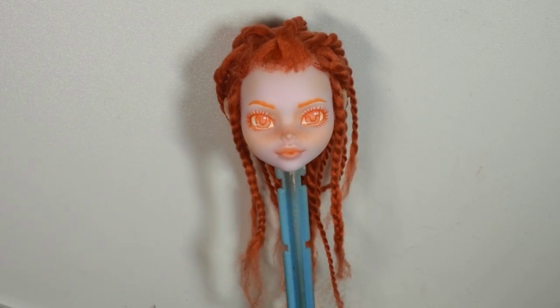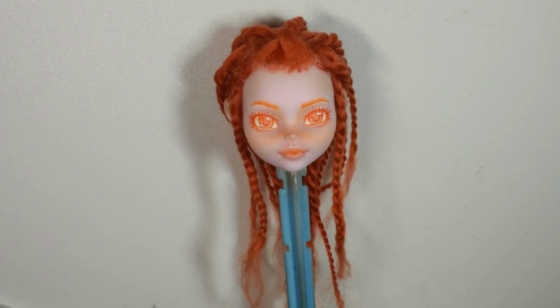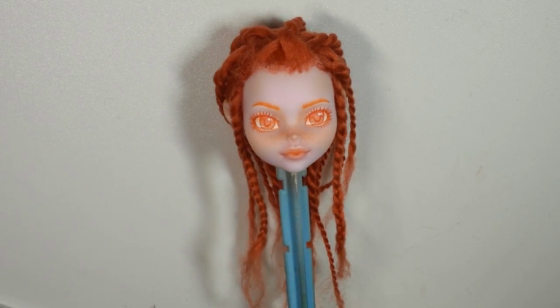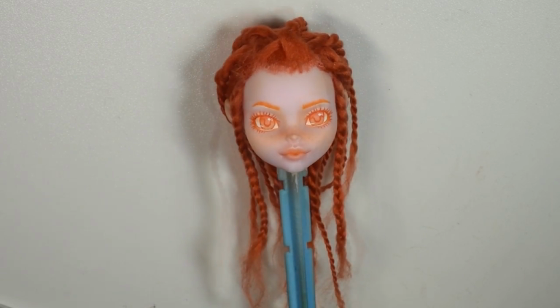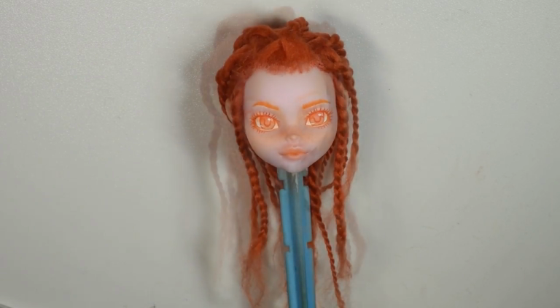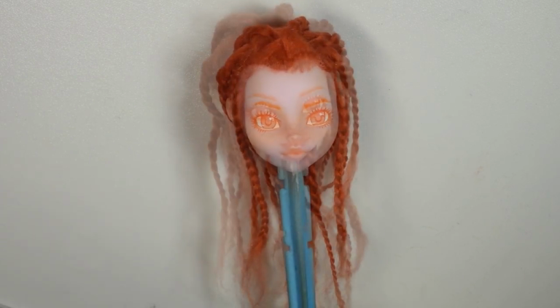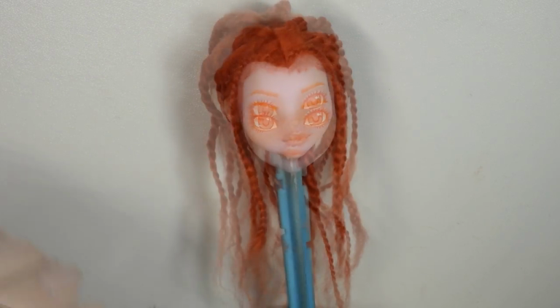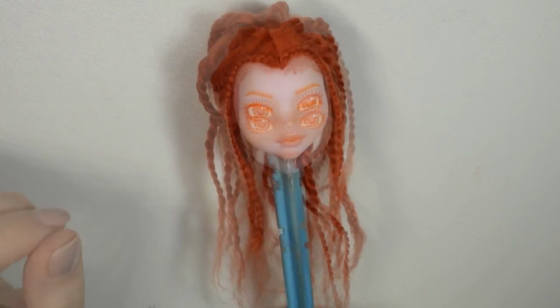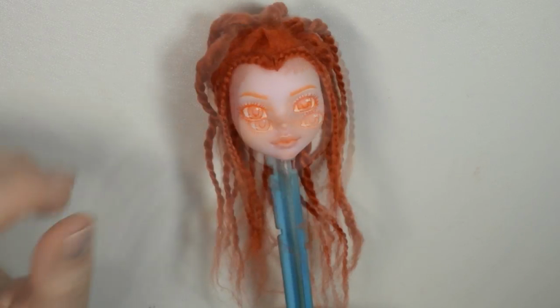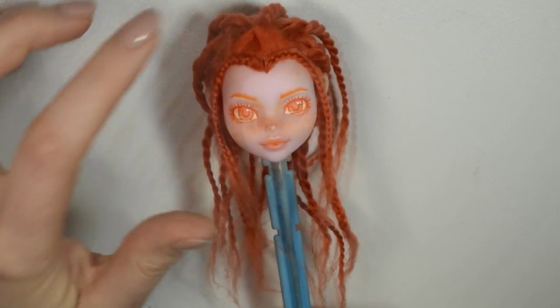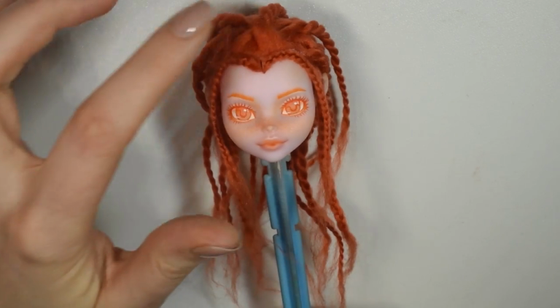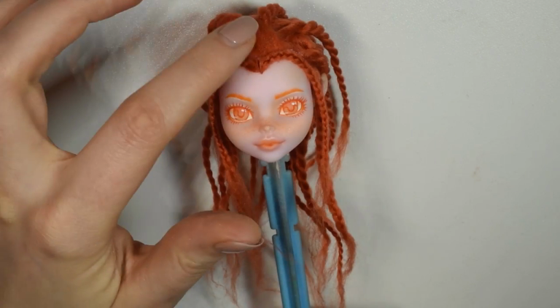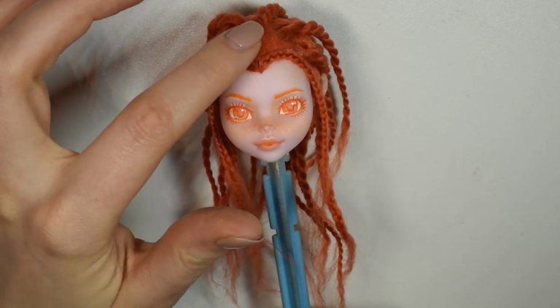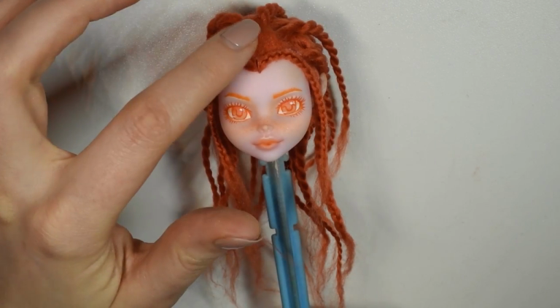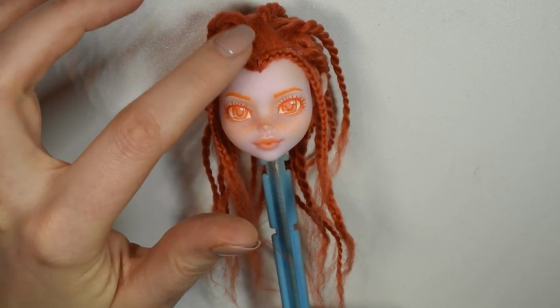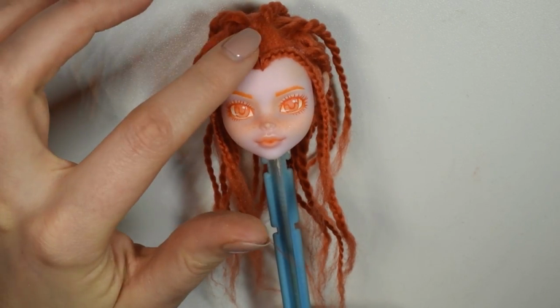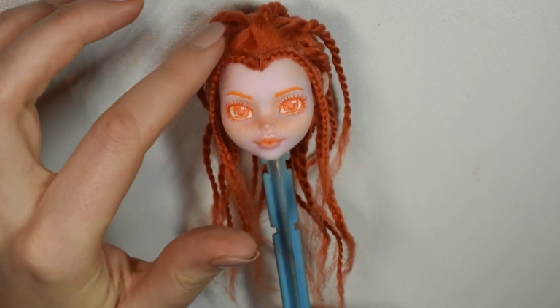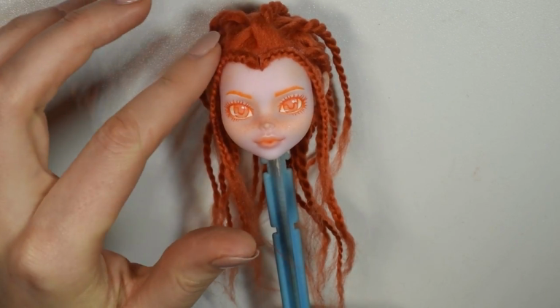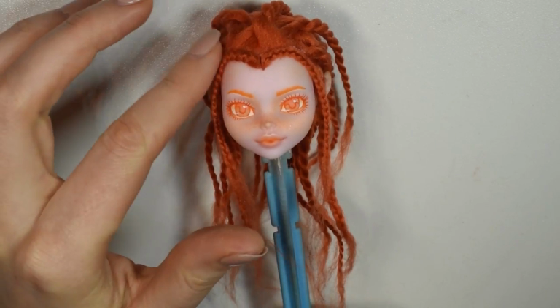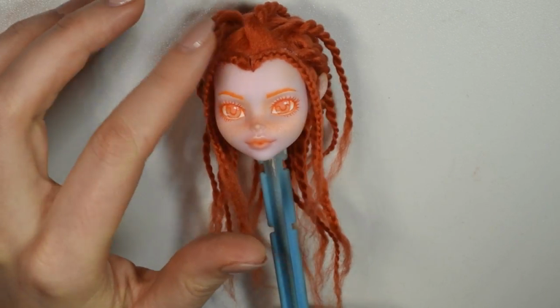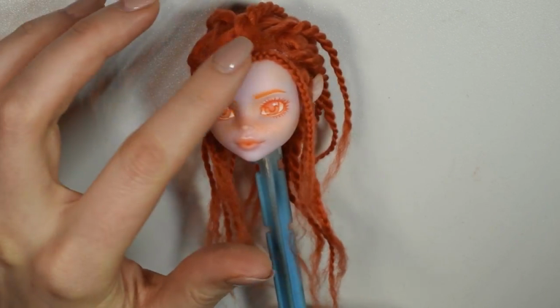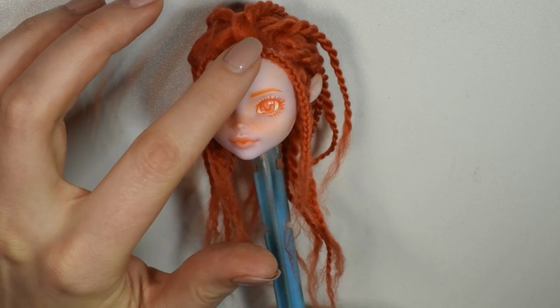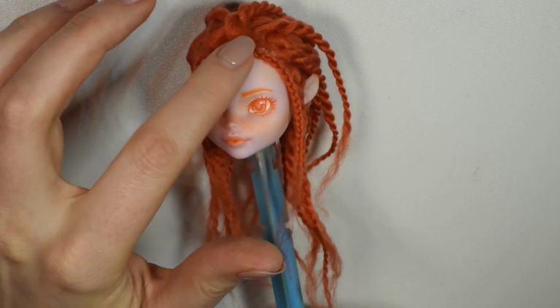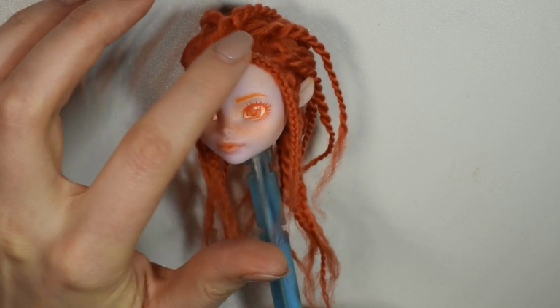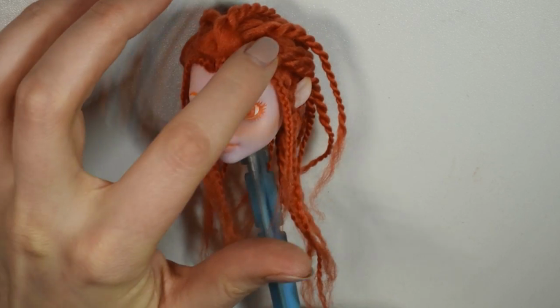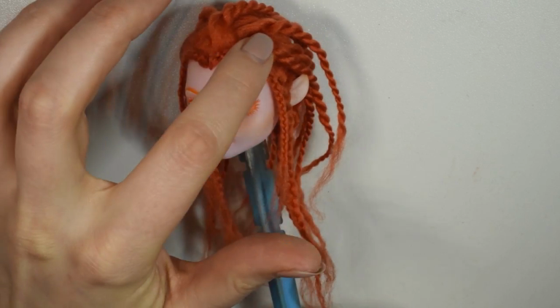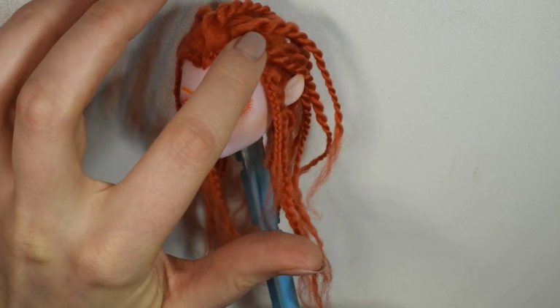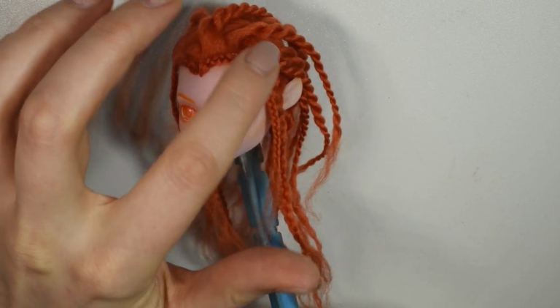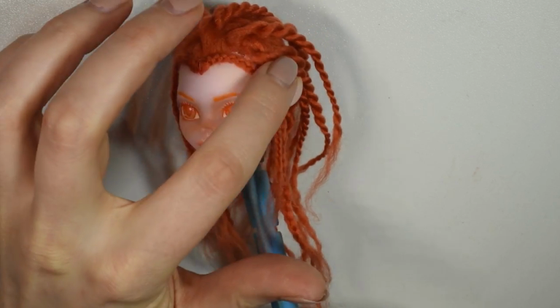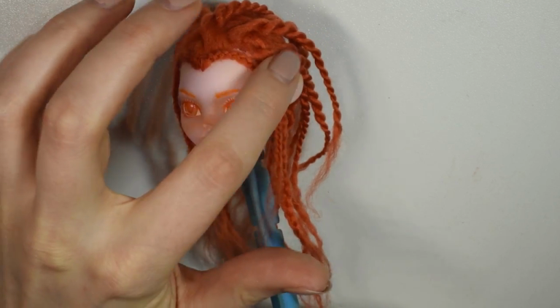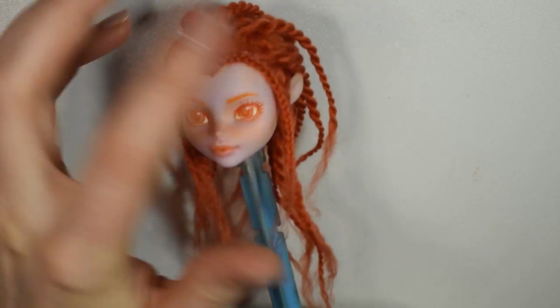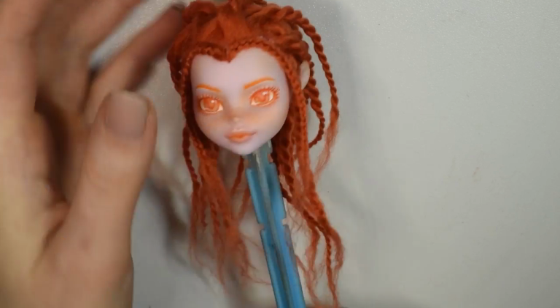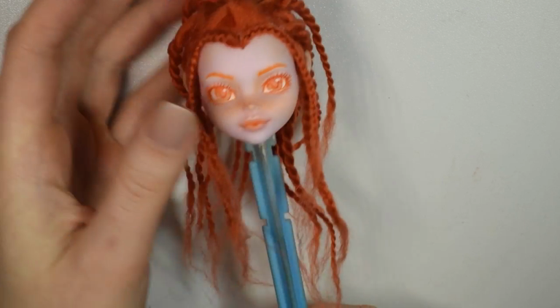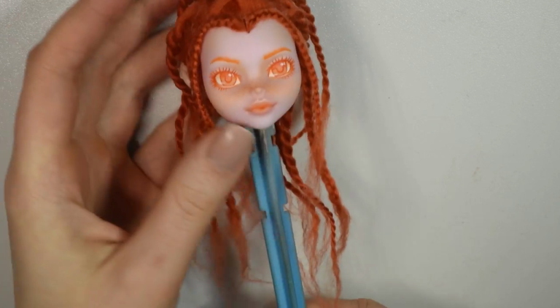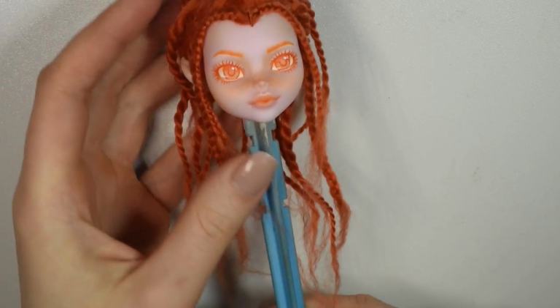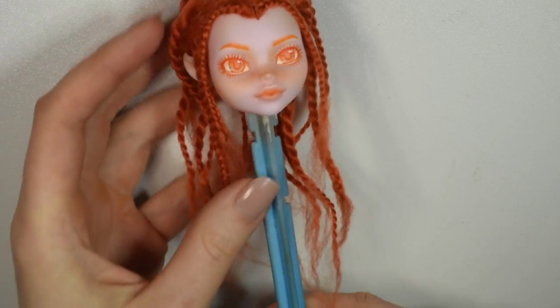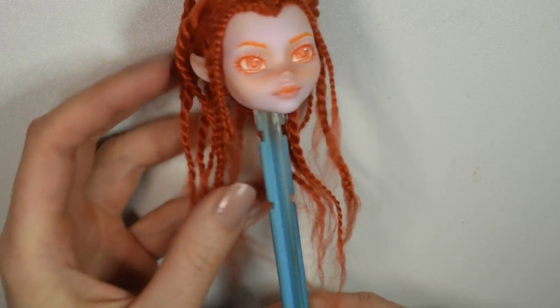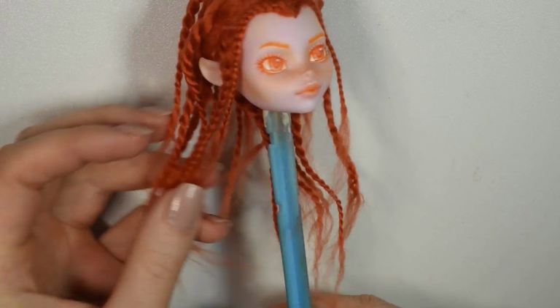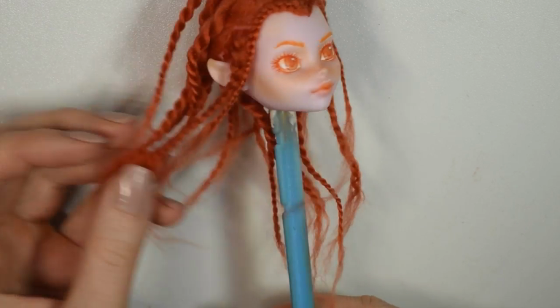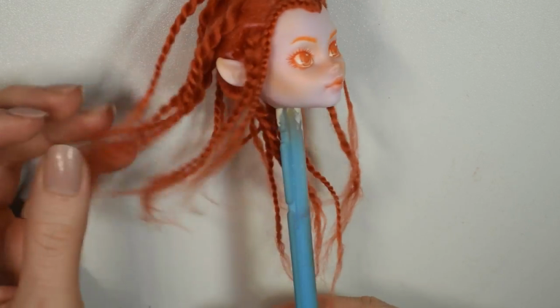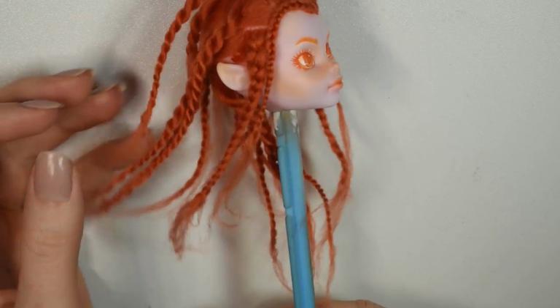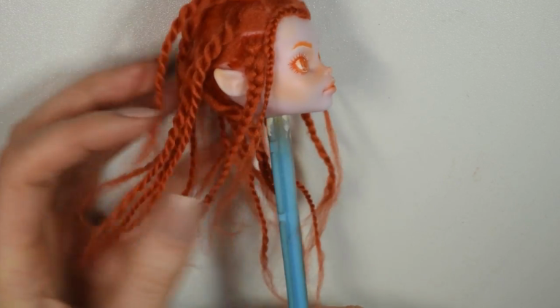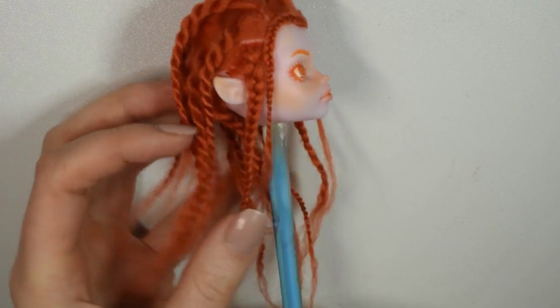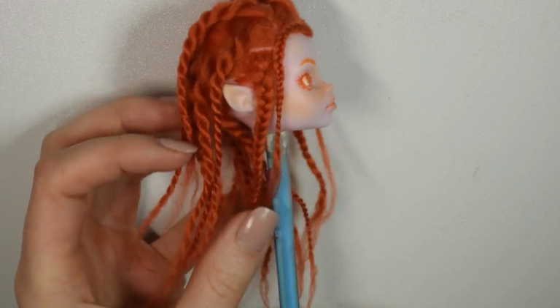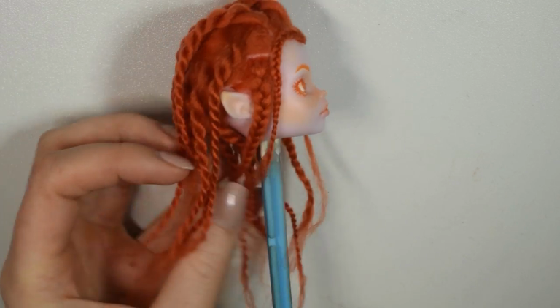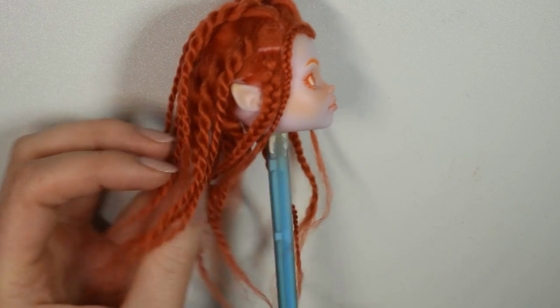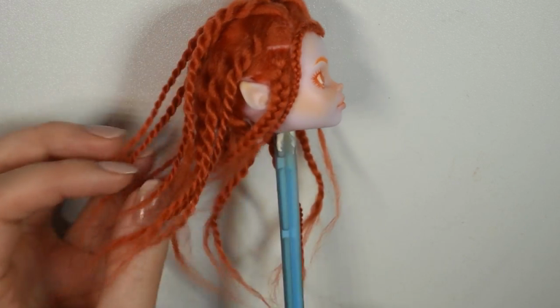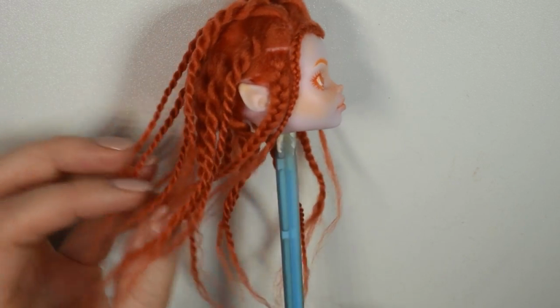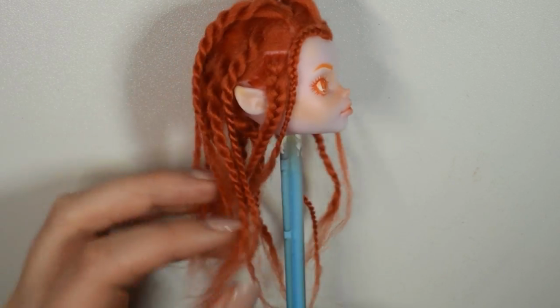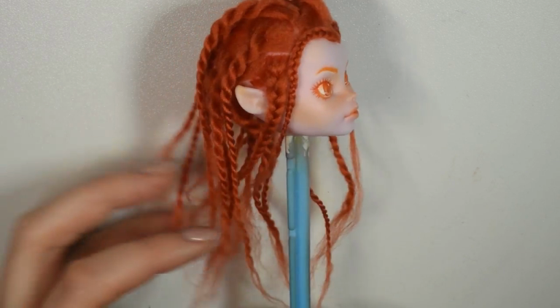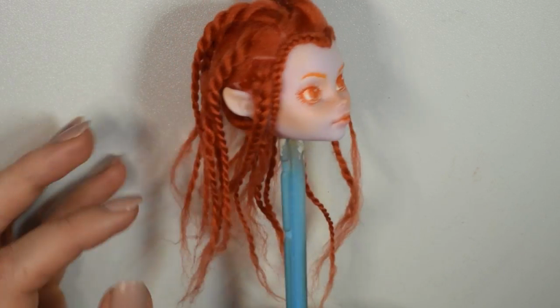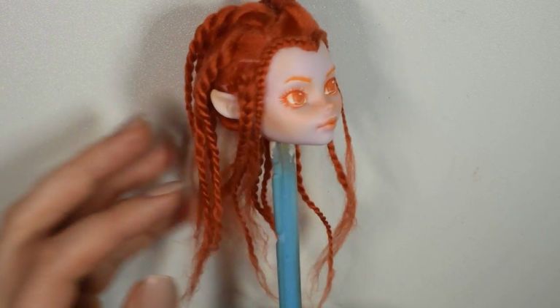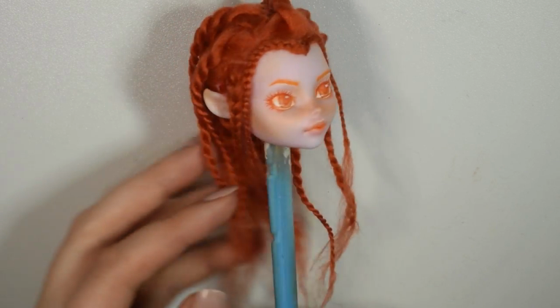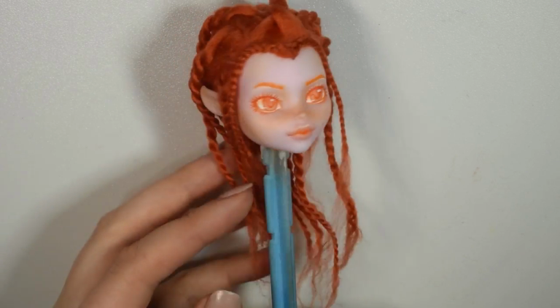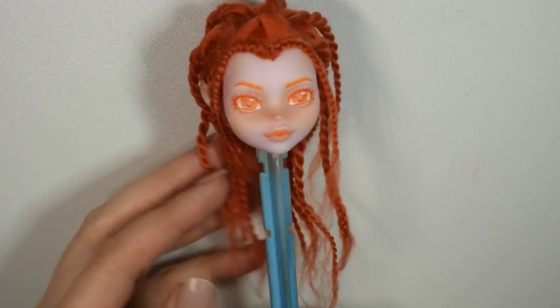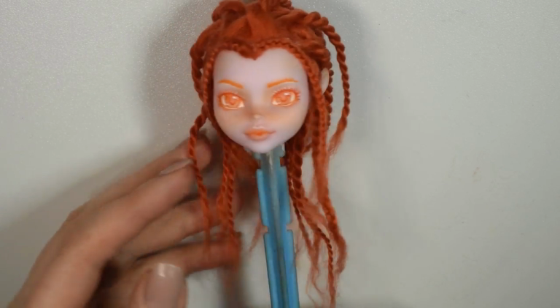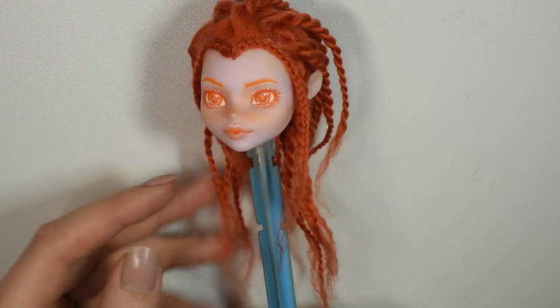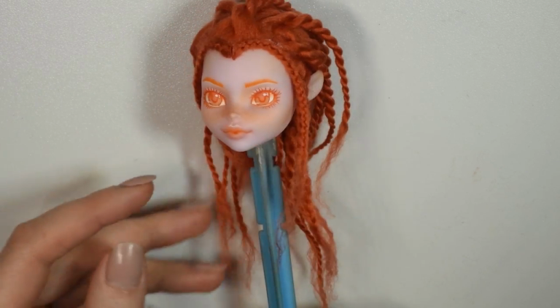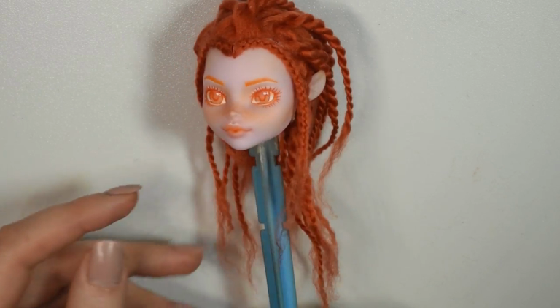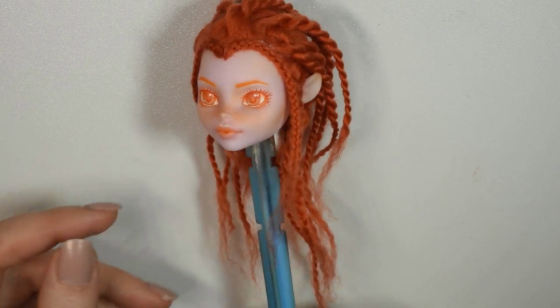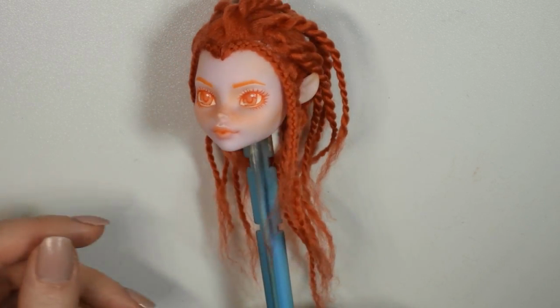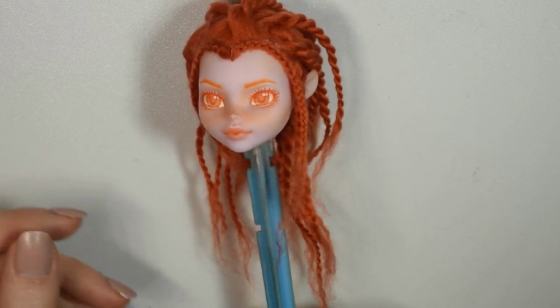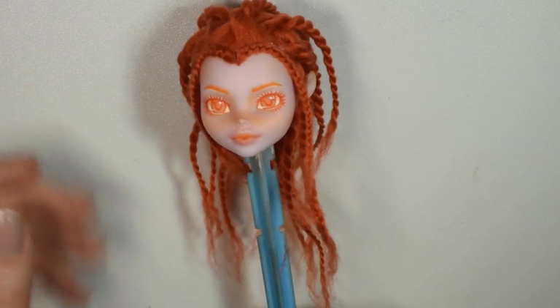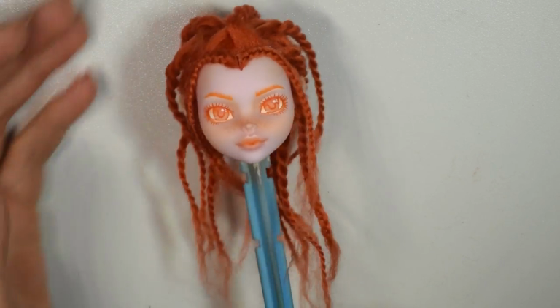To make the front hairline look neat, I glued on two tiny braids to look almost like tiny cornrows or Dutch braids.